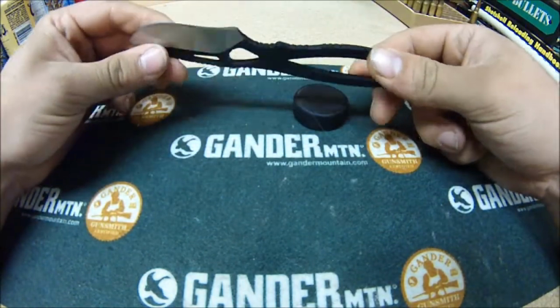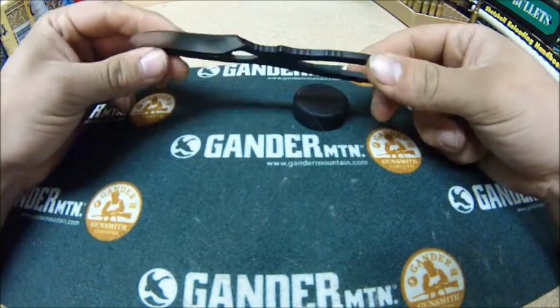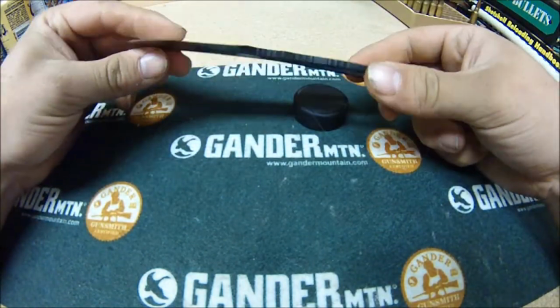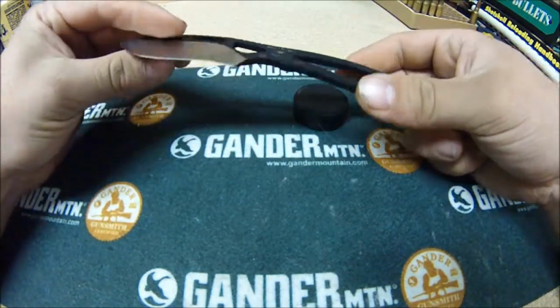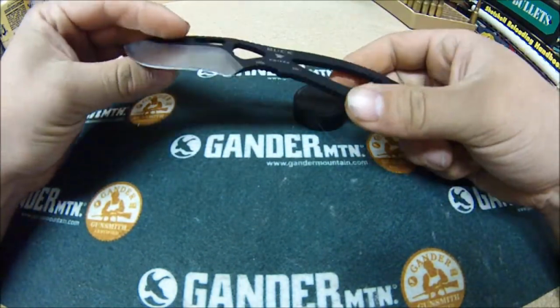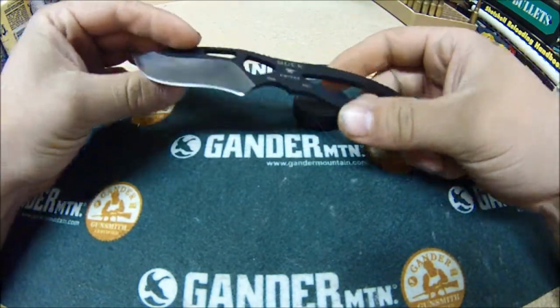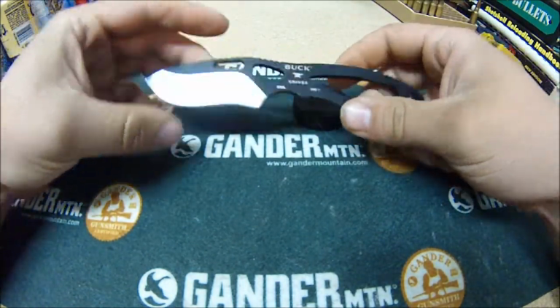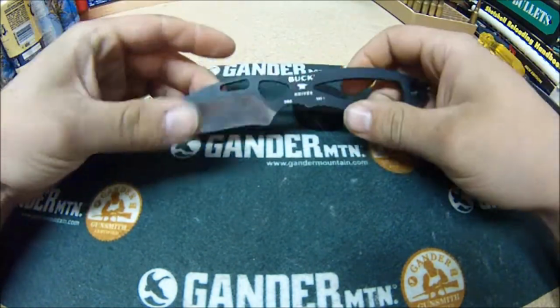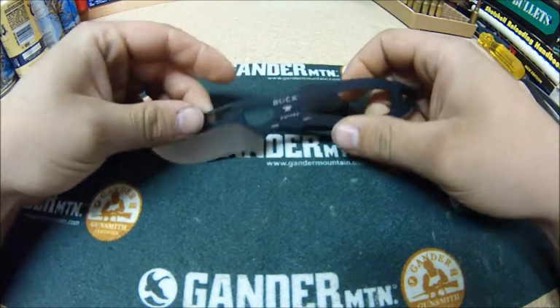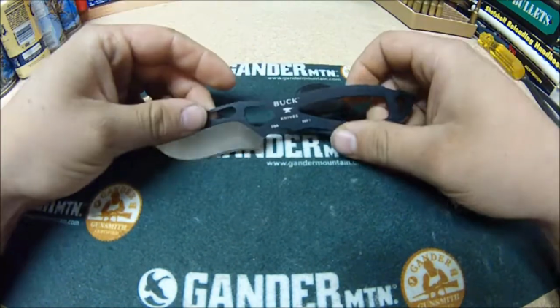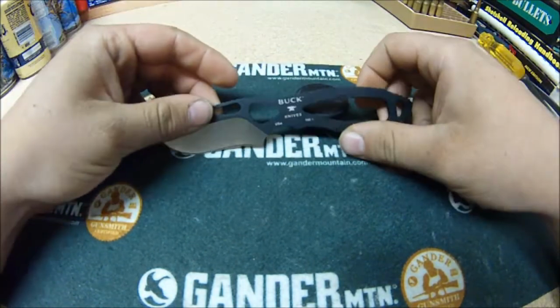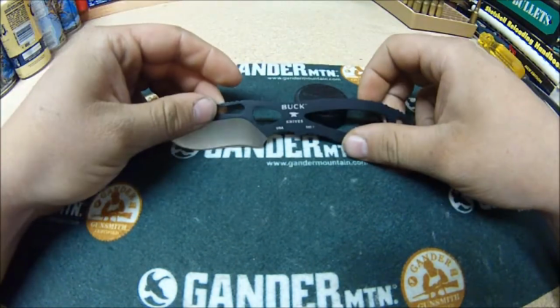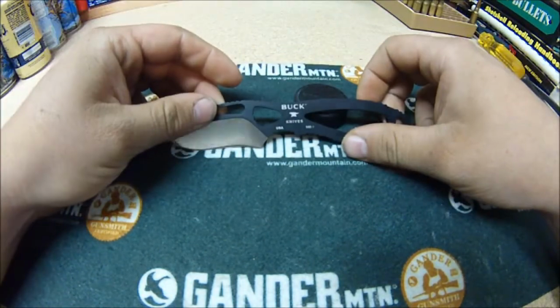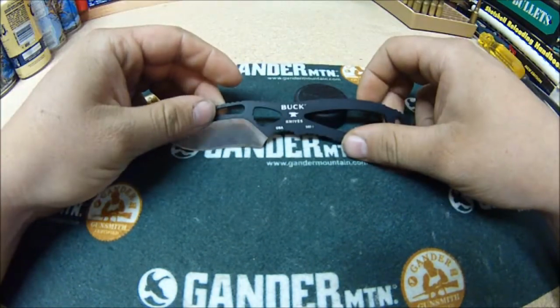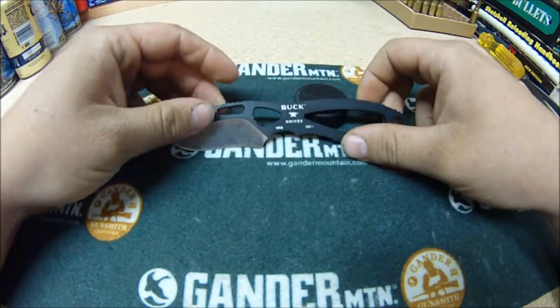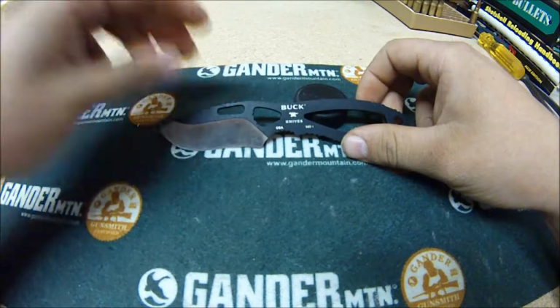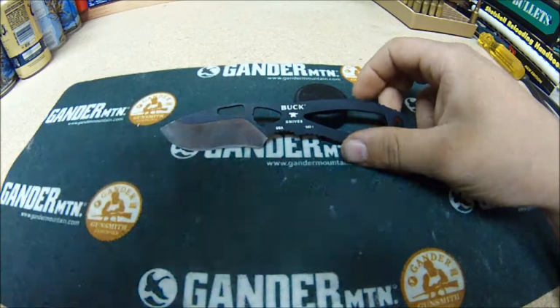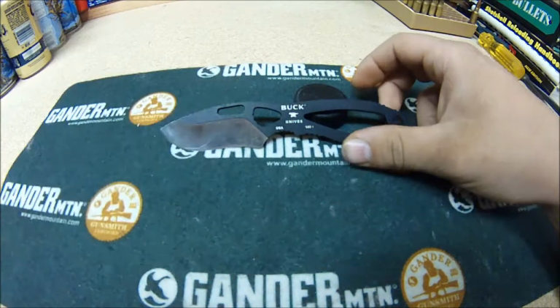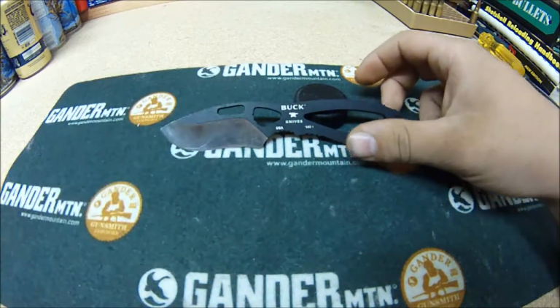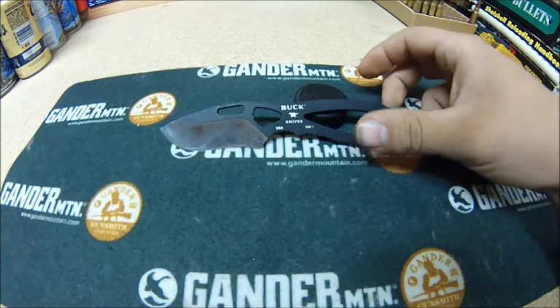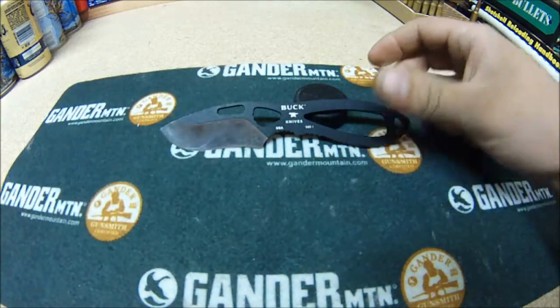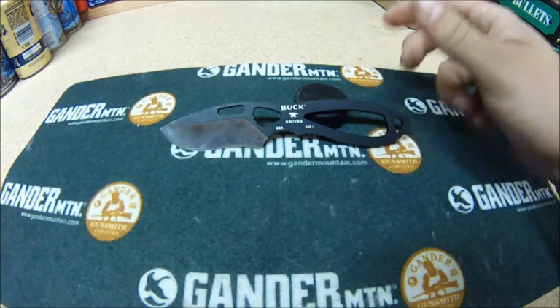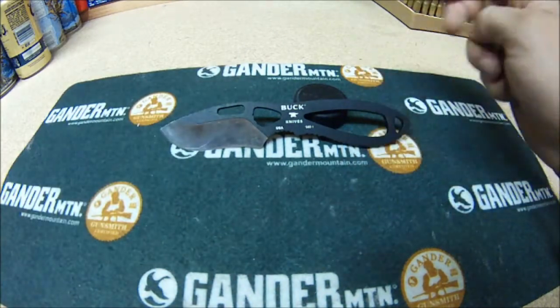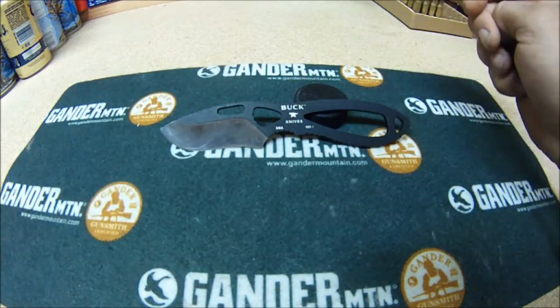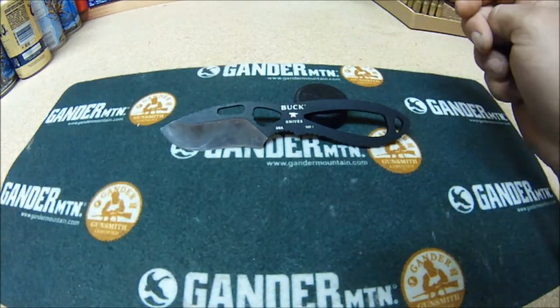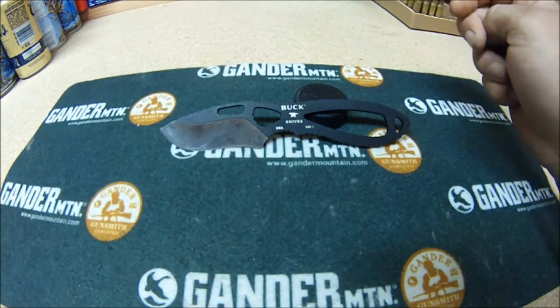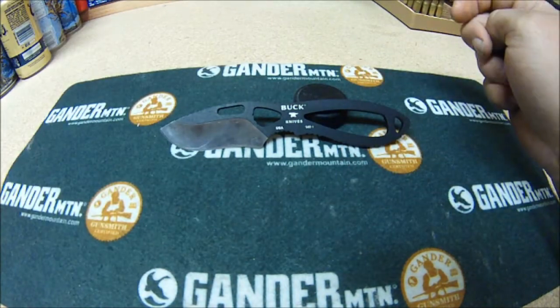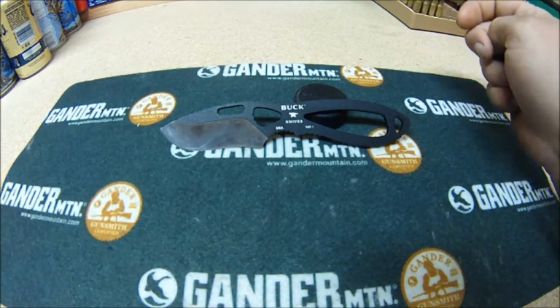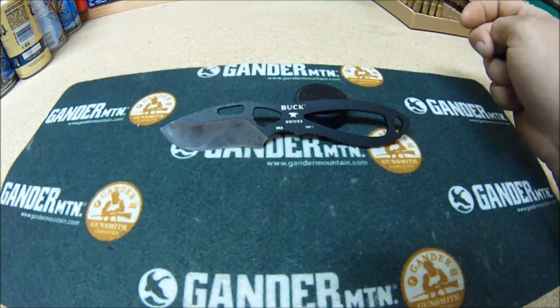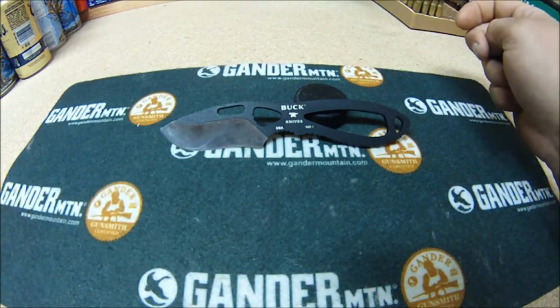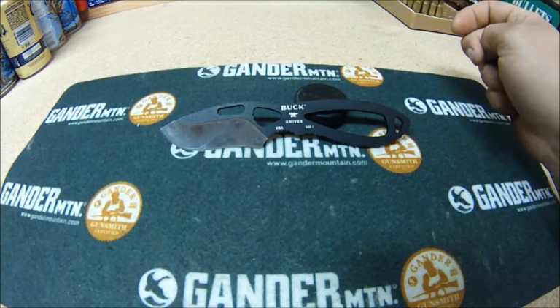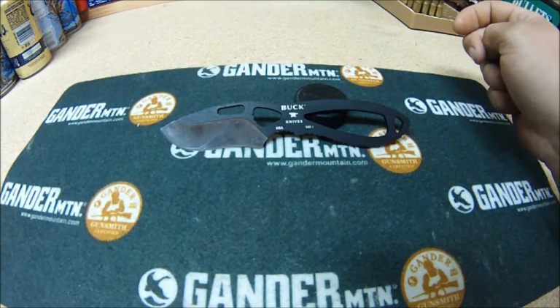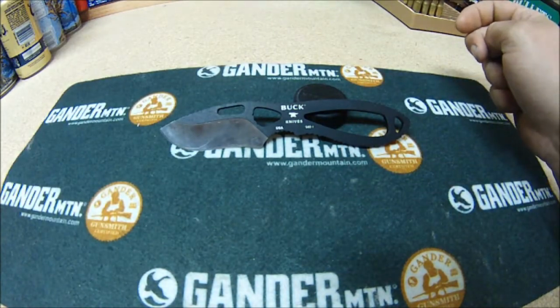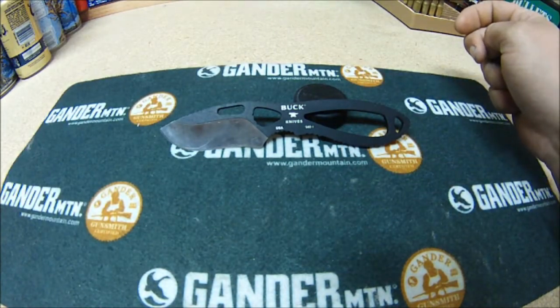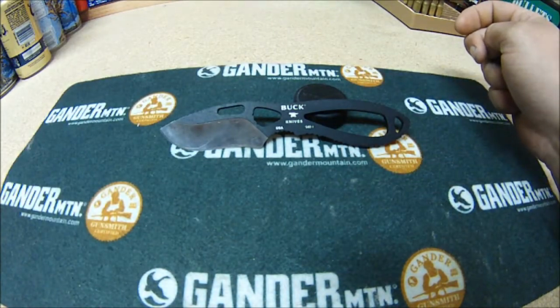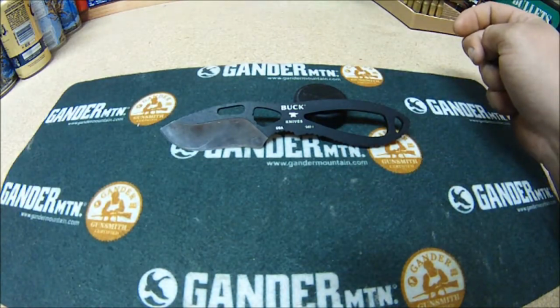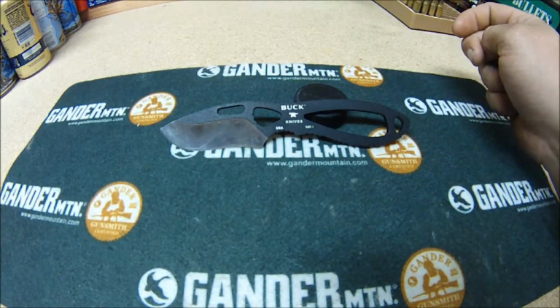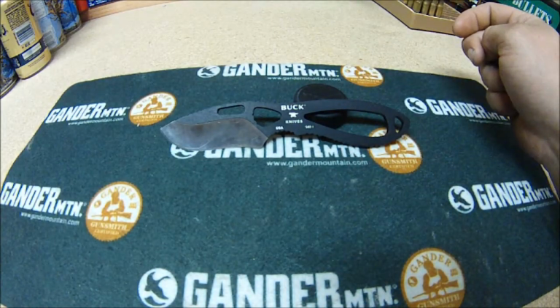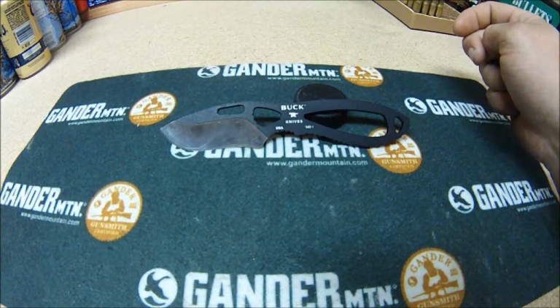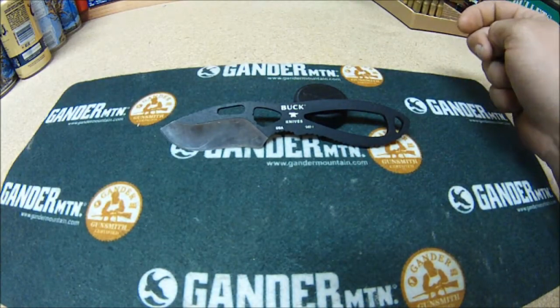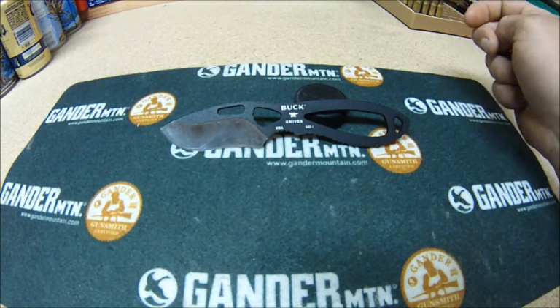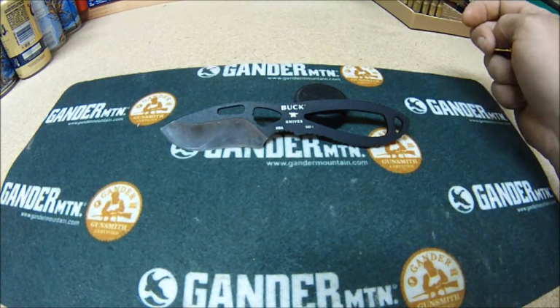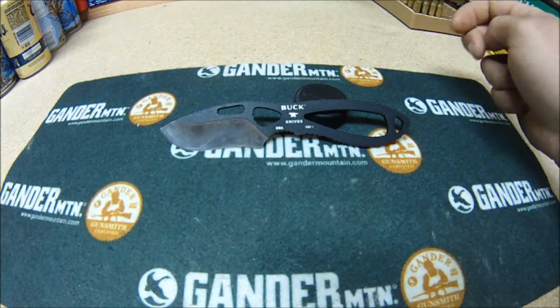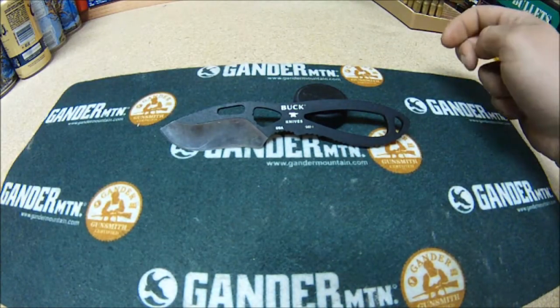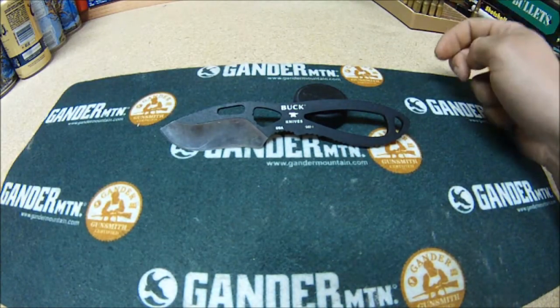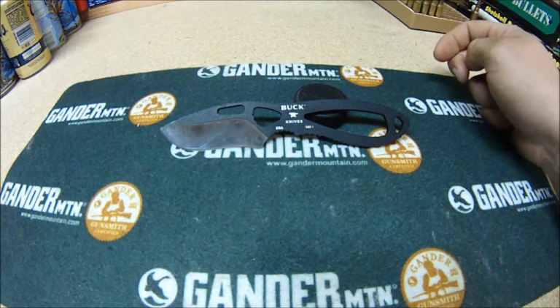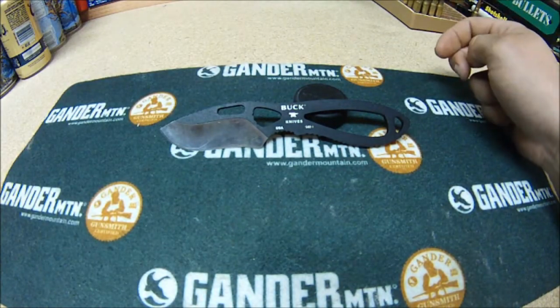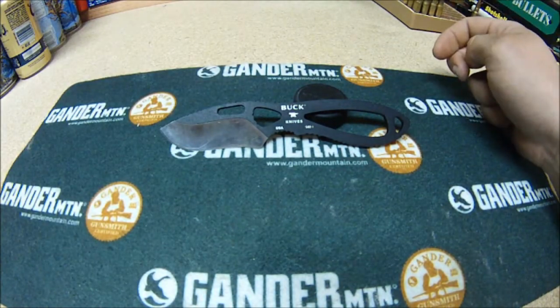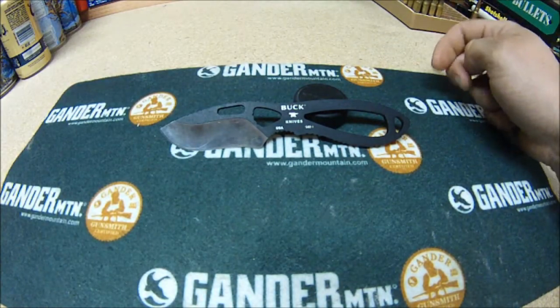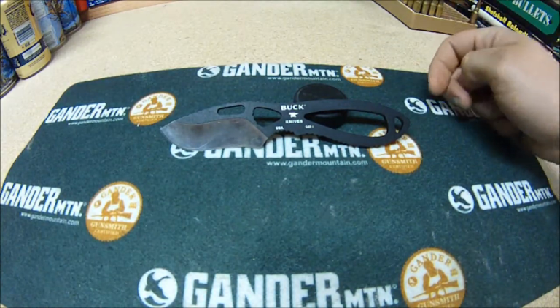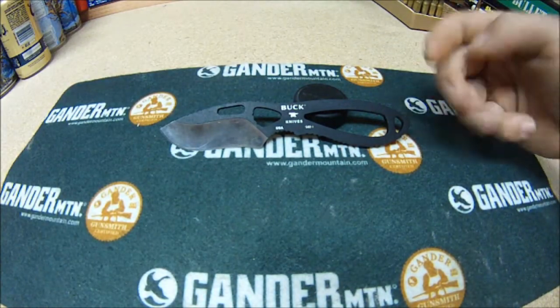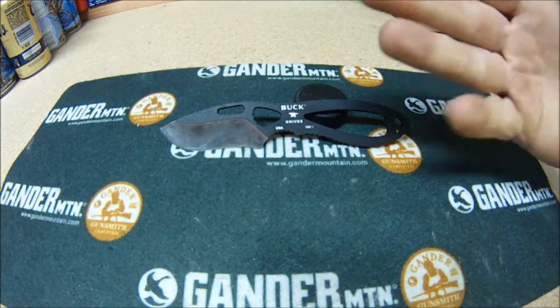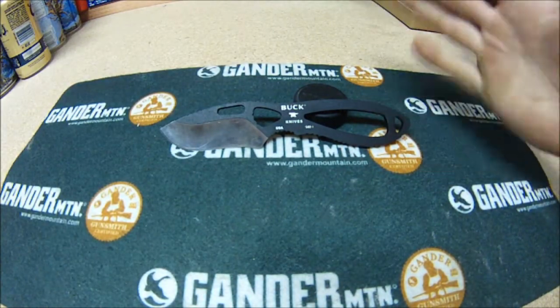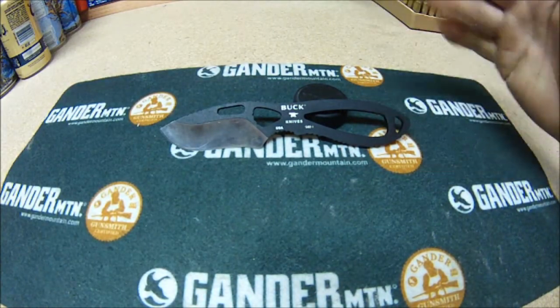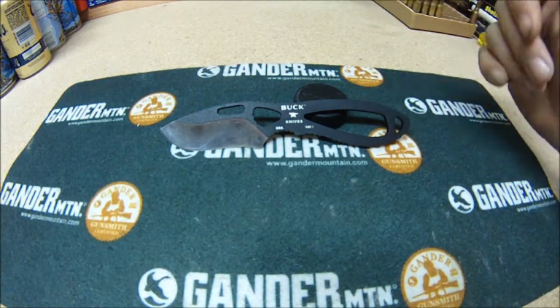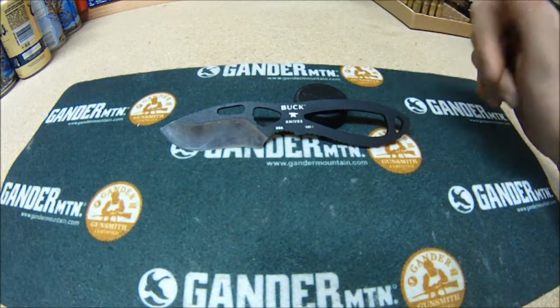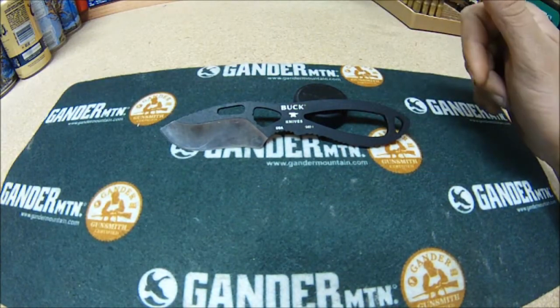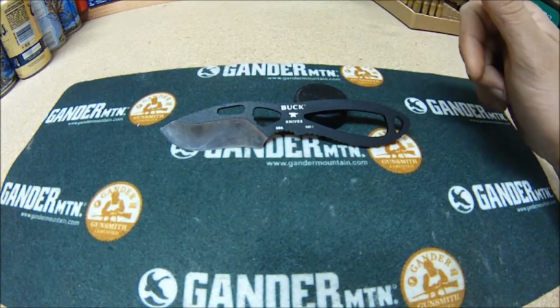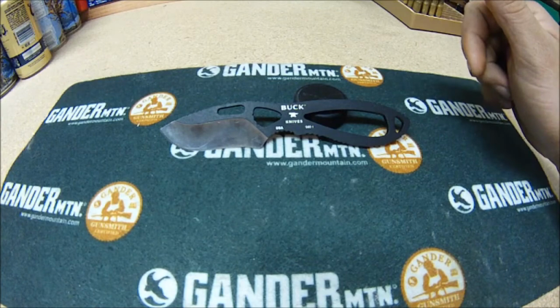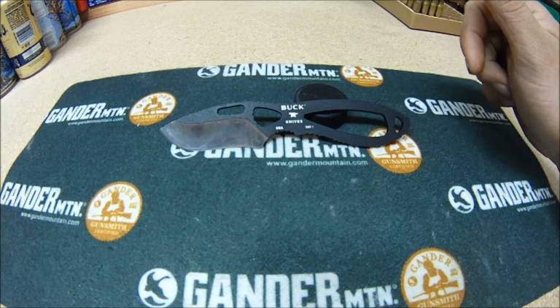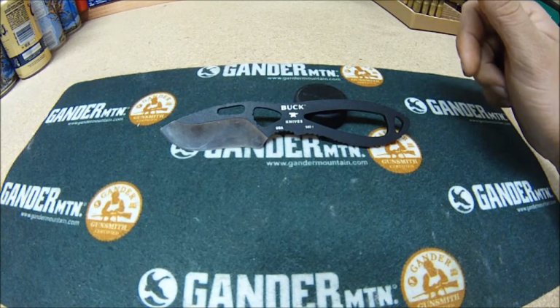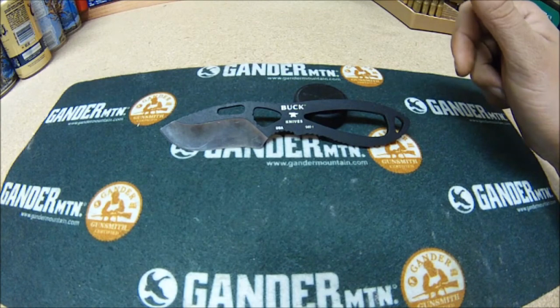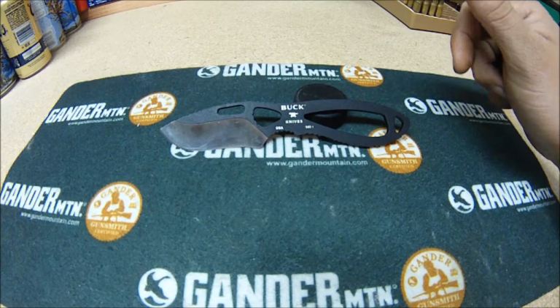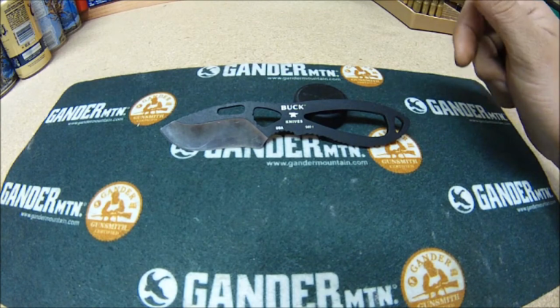I would definitely go out and buy one of these if you're into hunting and skinning an animal. This knife is amazing.